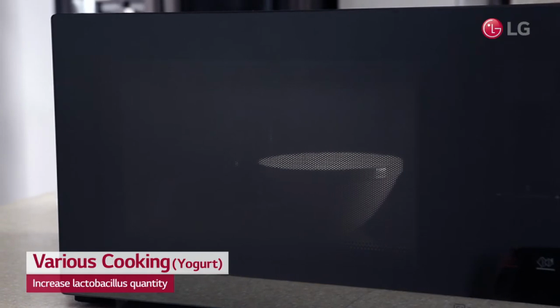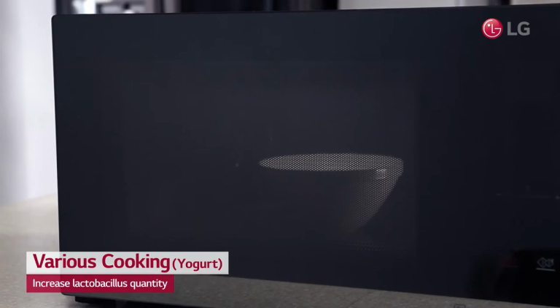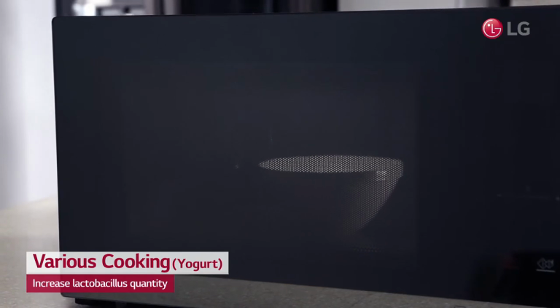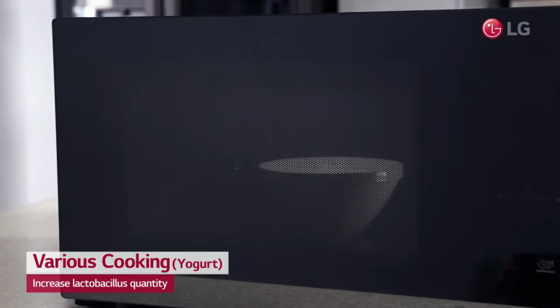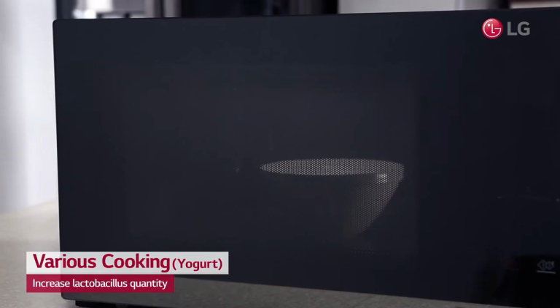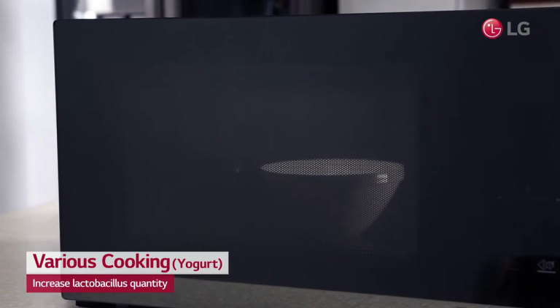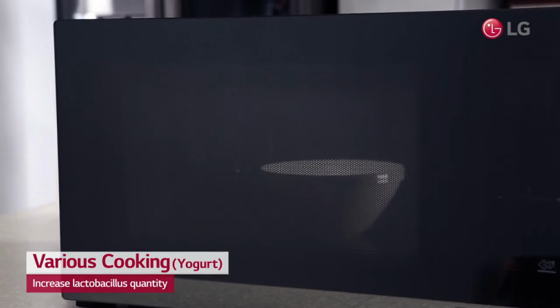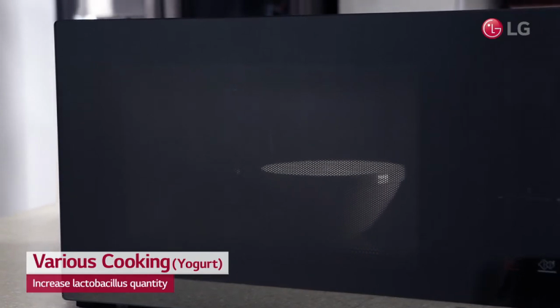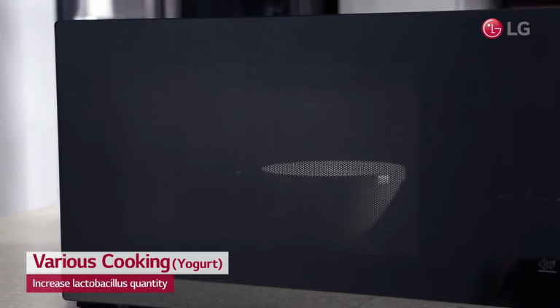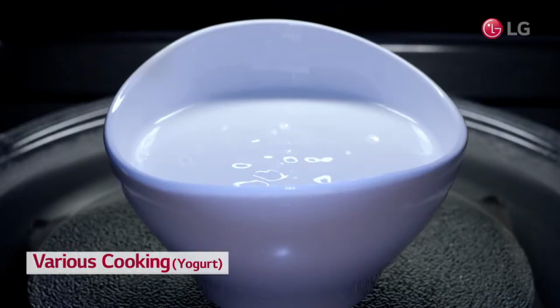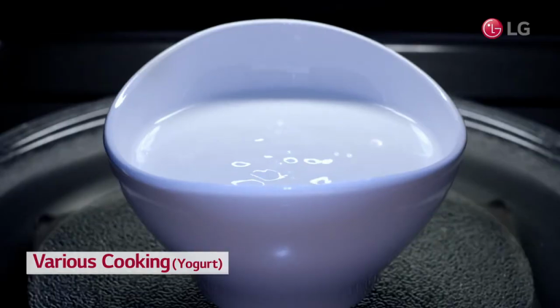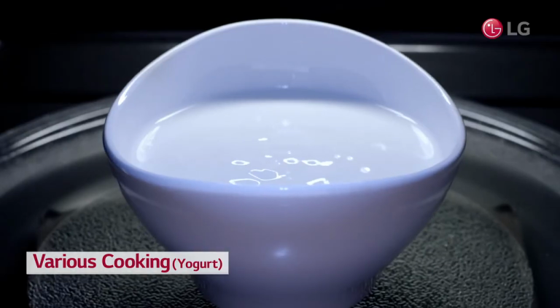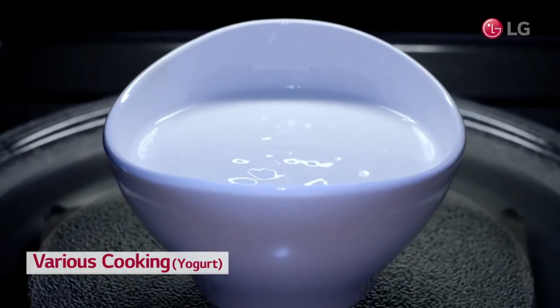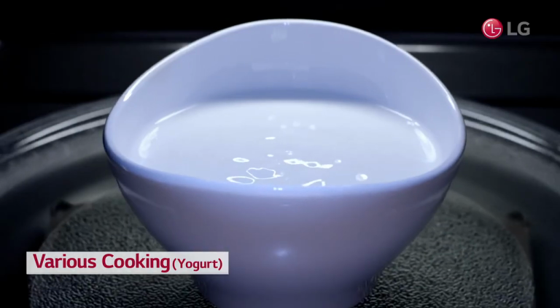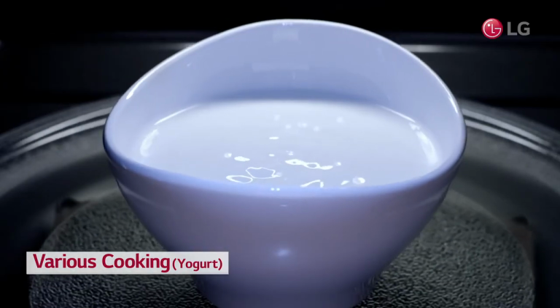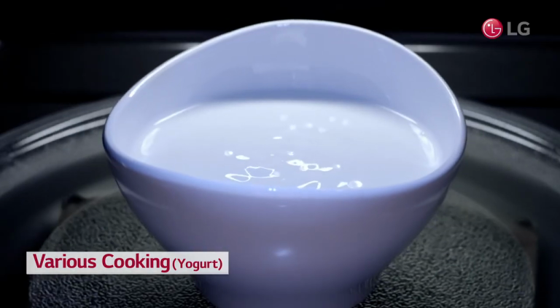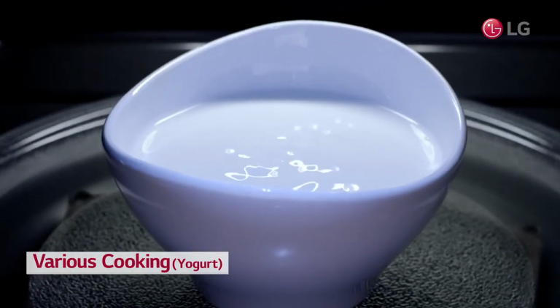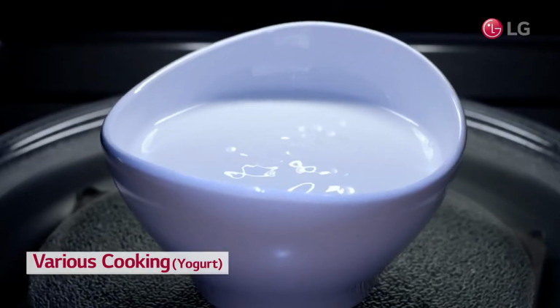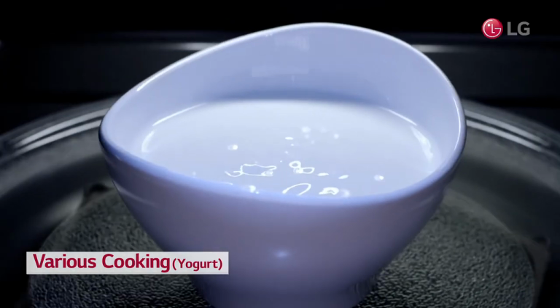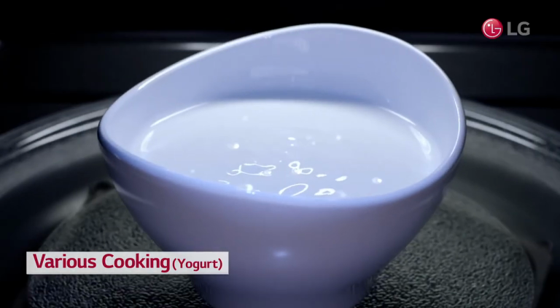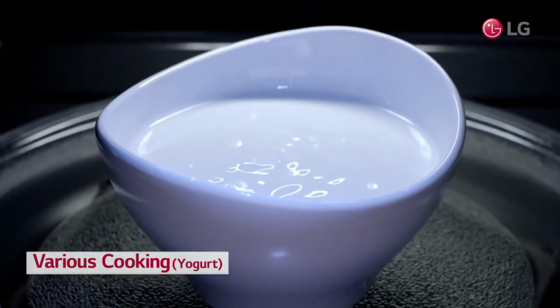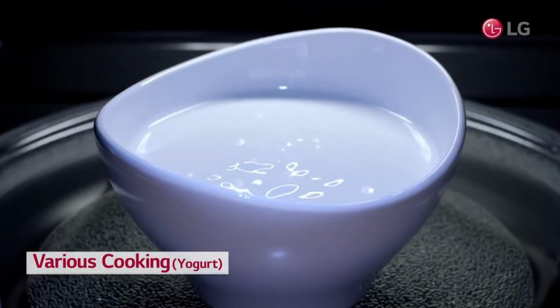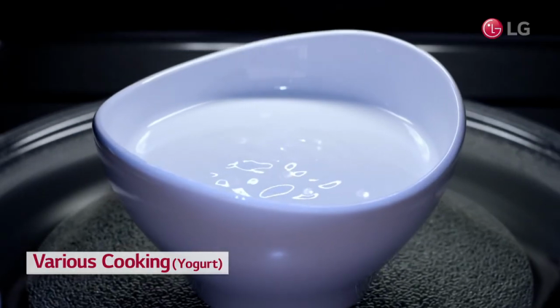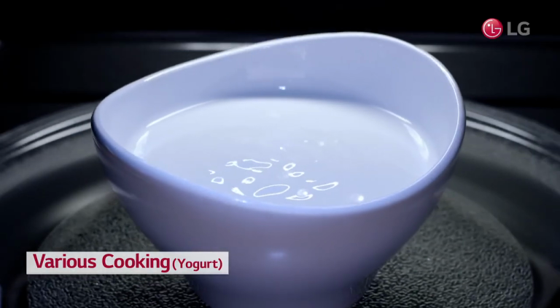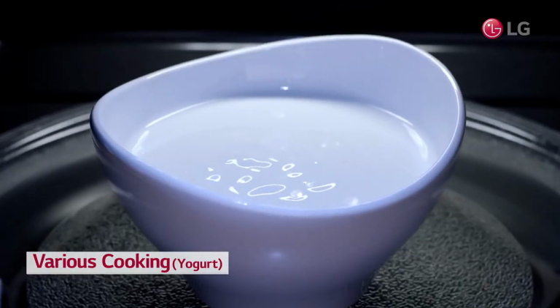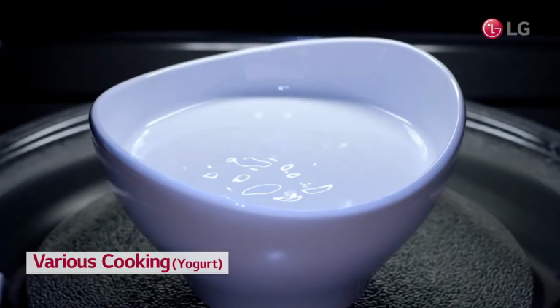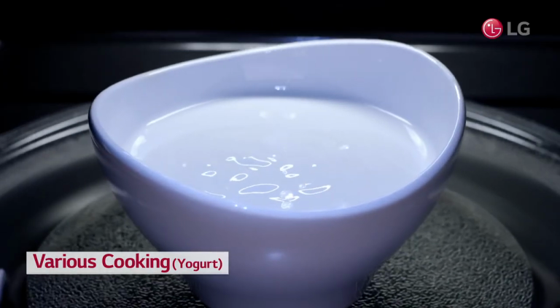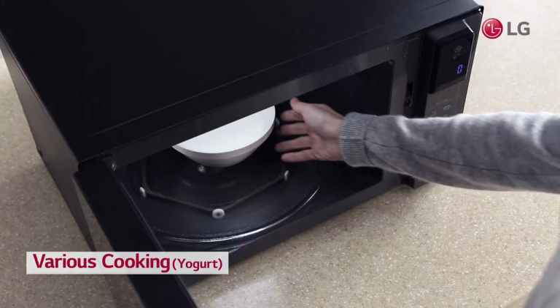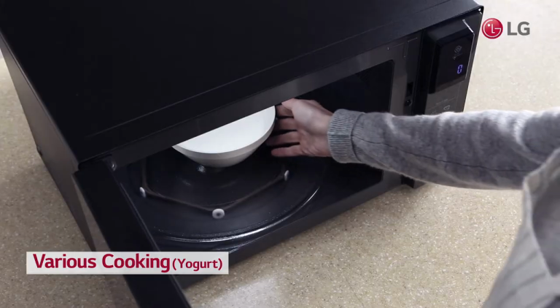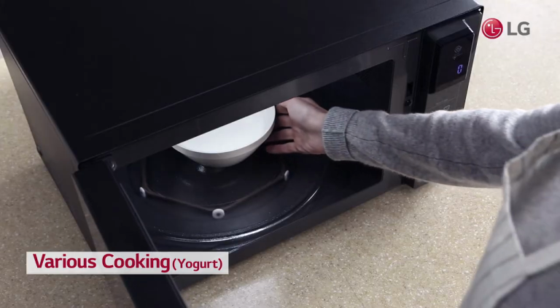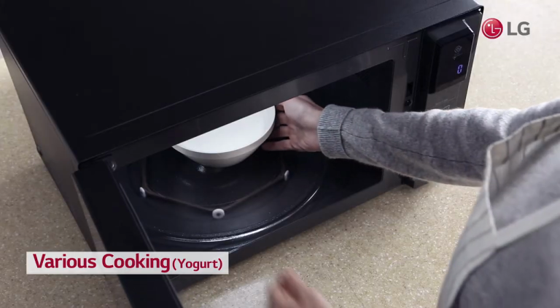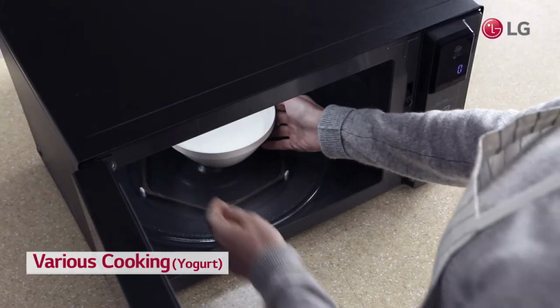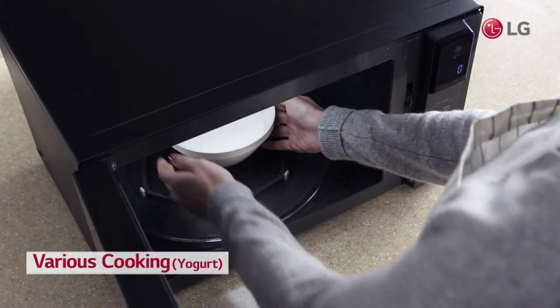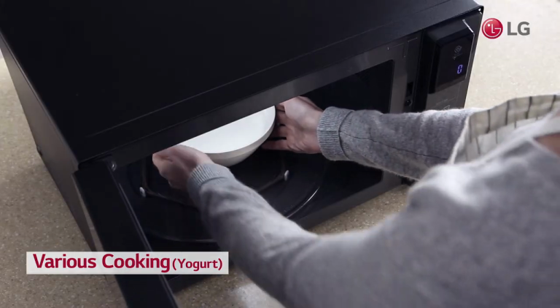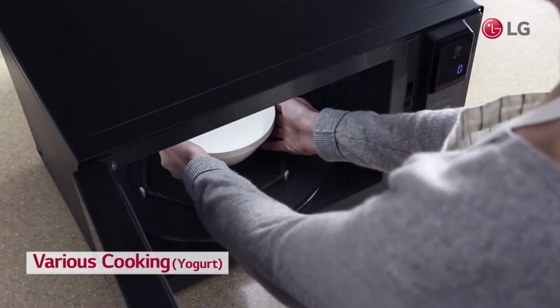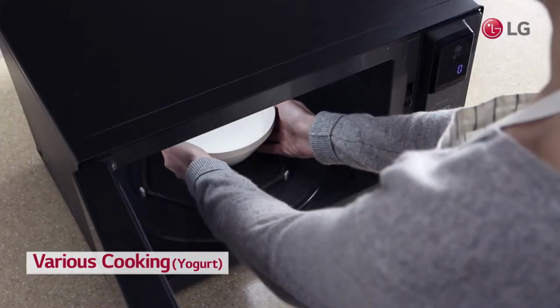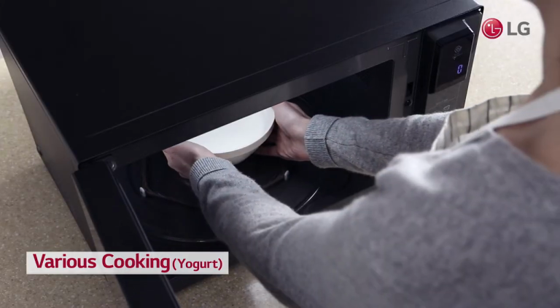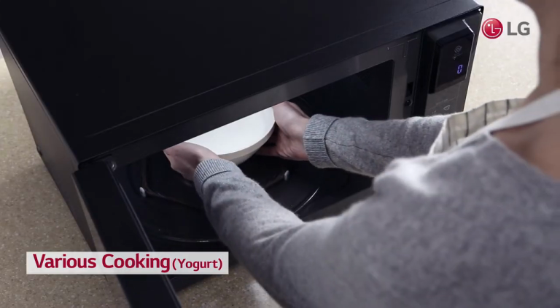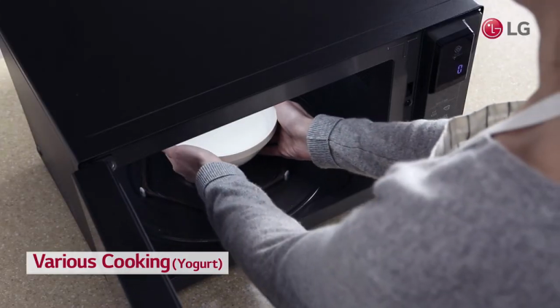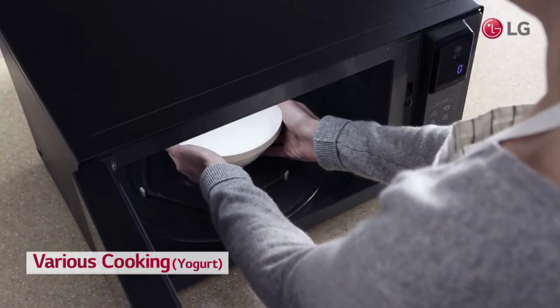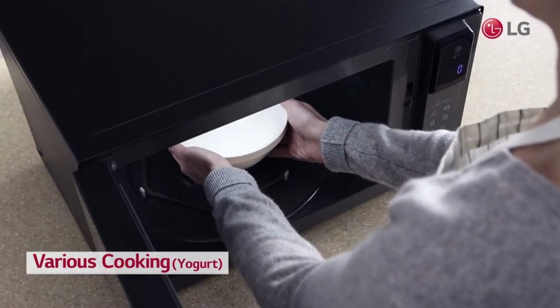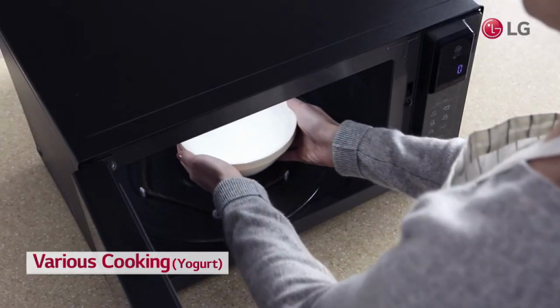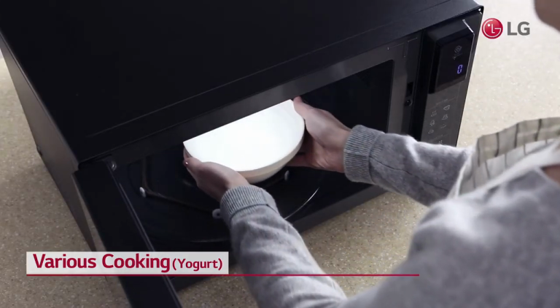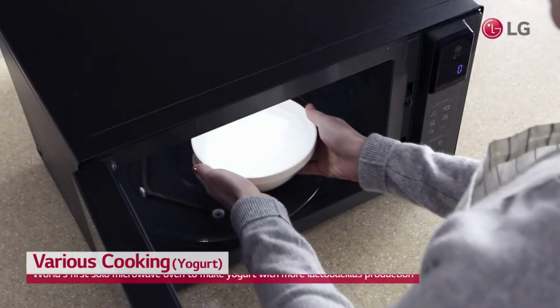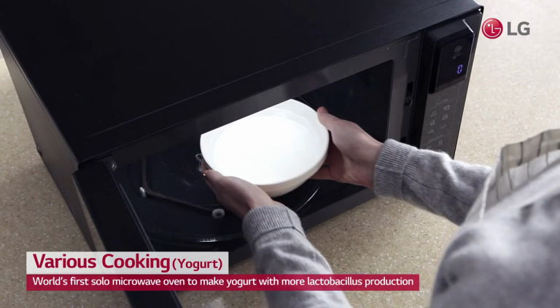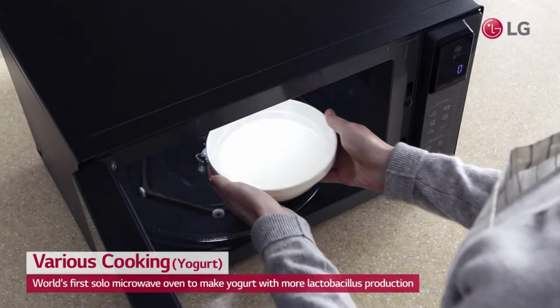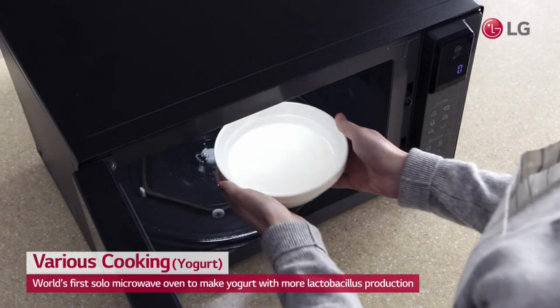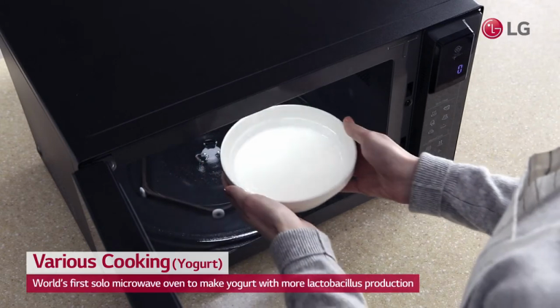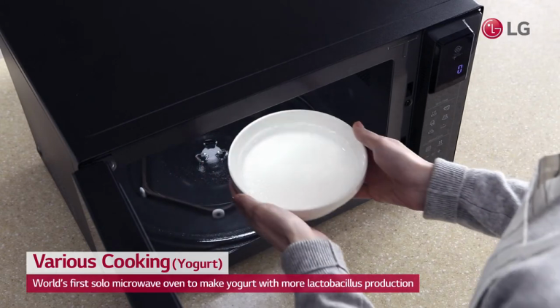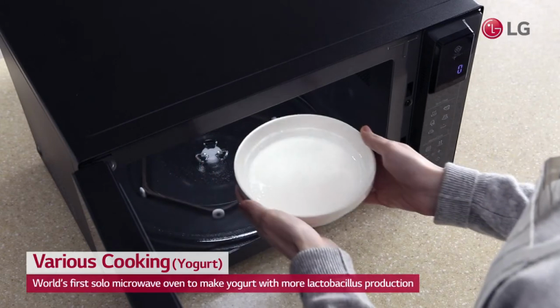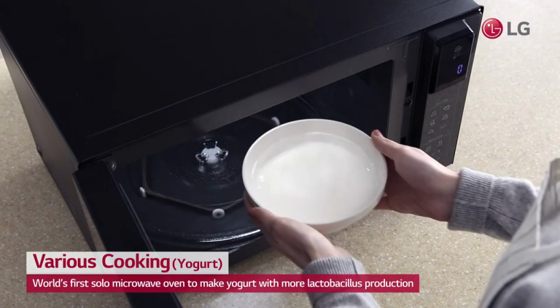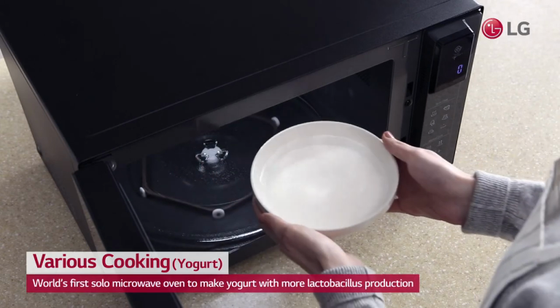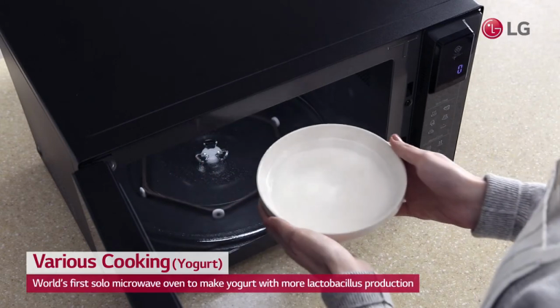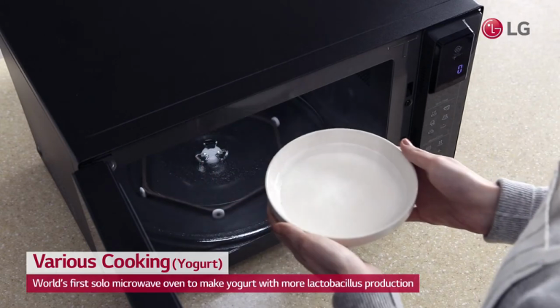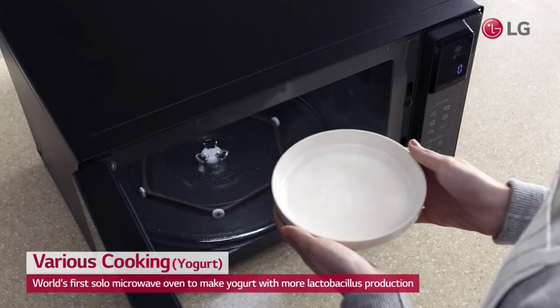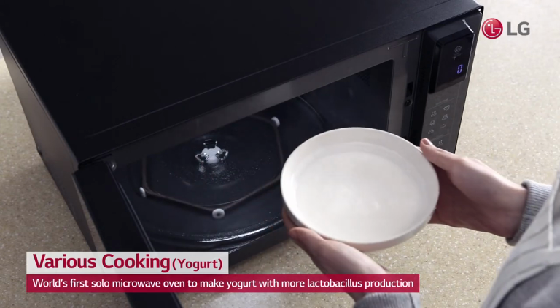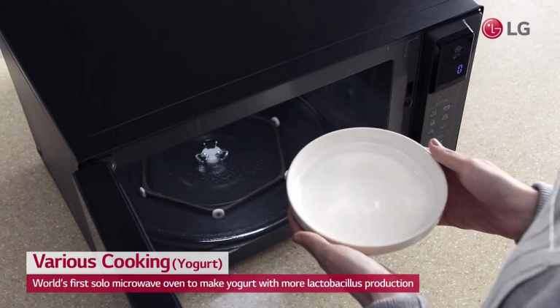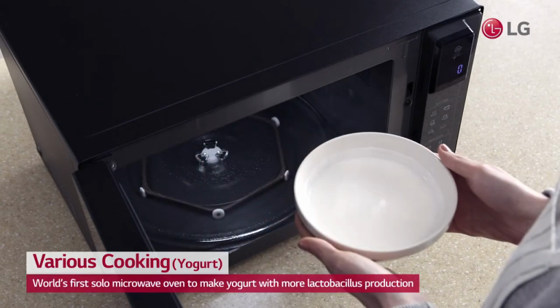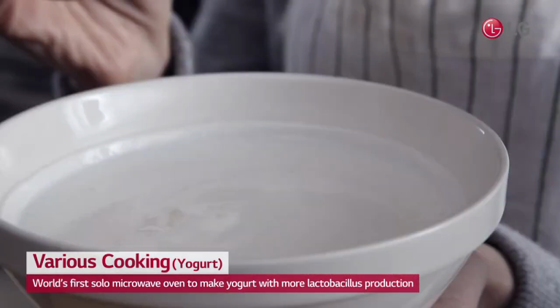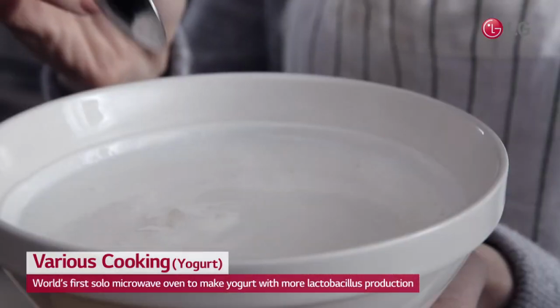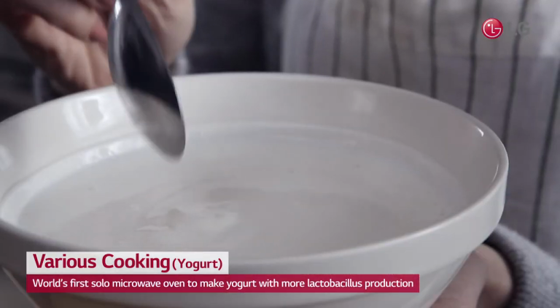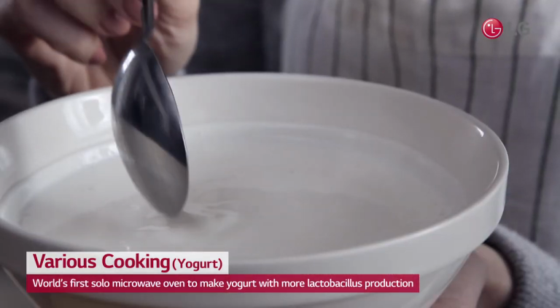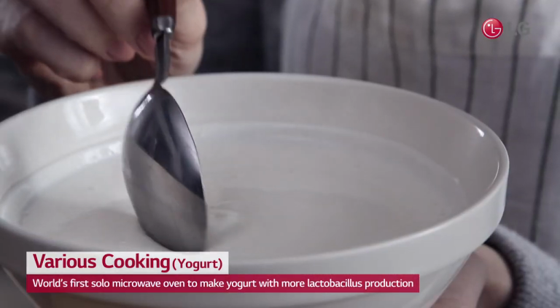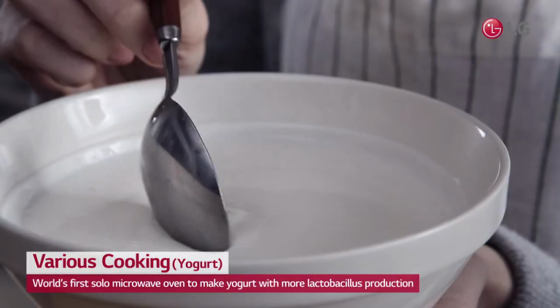All you need to make yogurt is LG's Neochef — the world's first solo microwave oven to make yogurt.